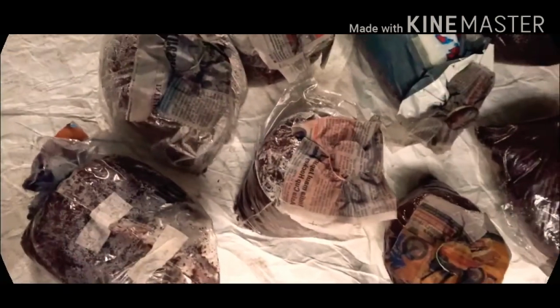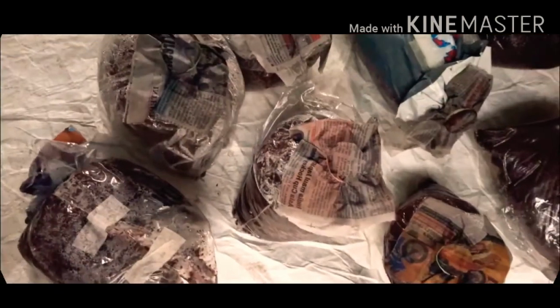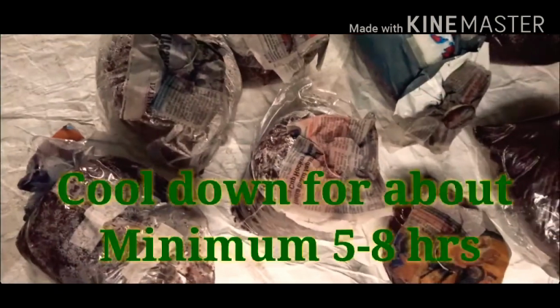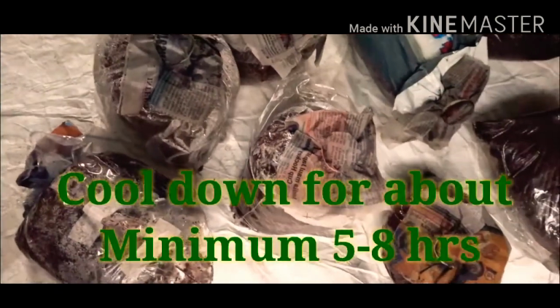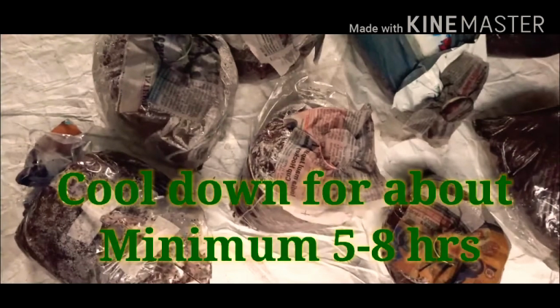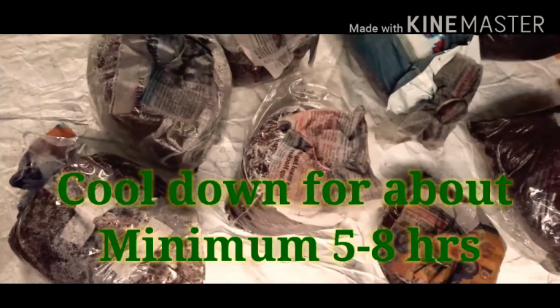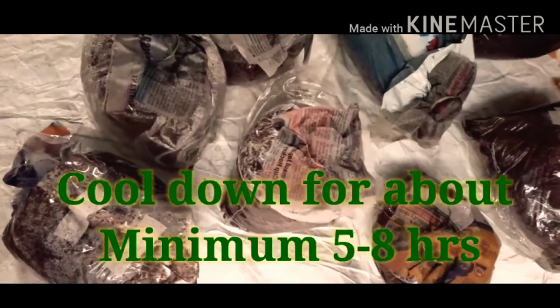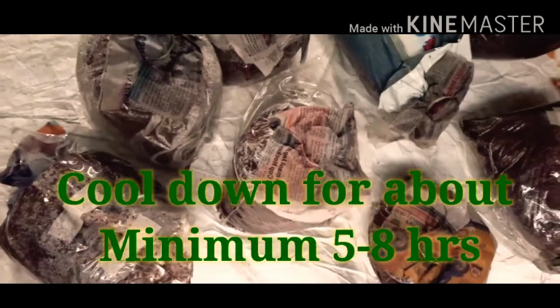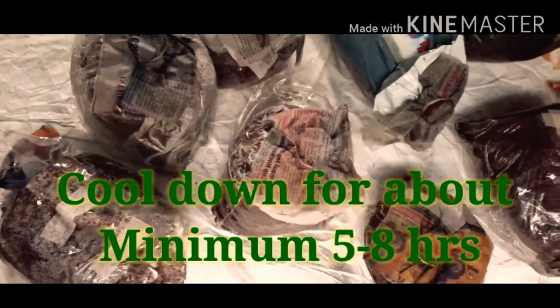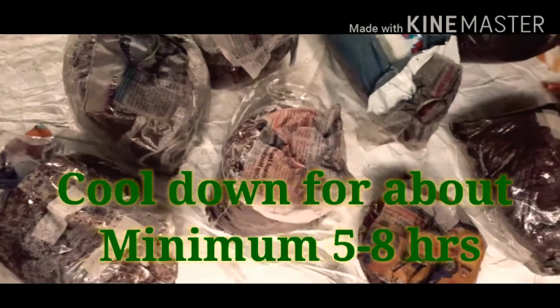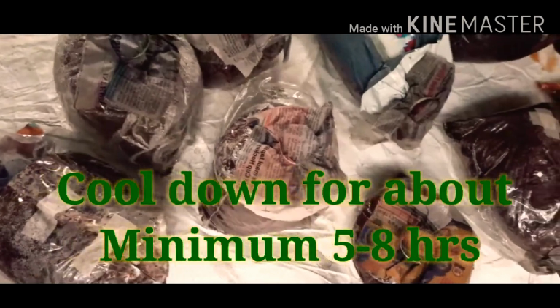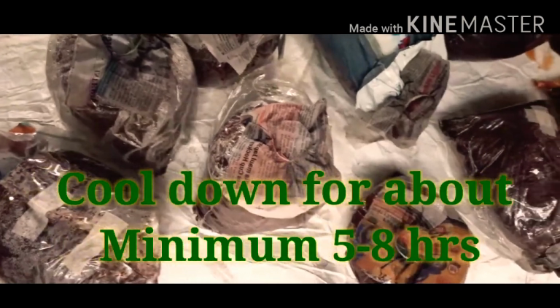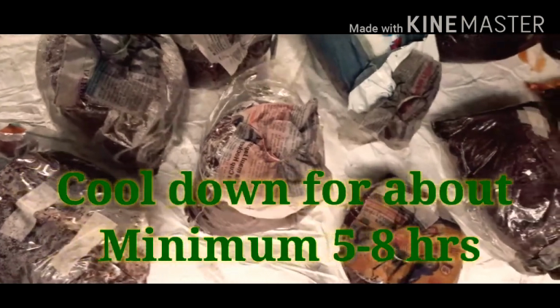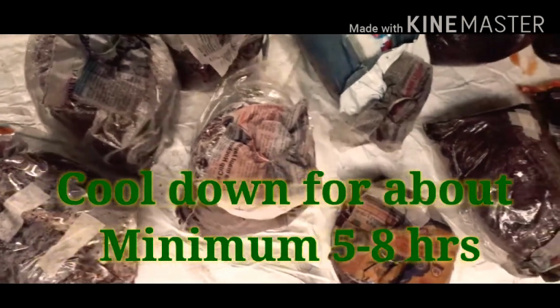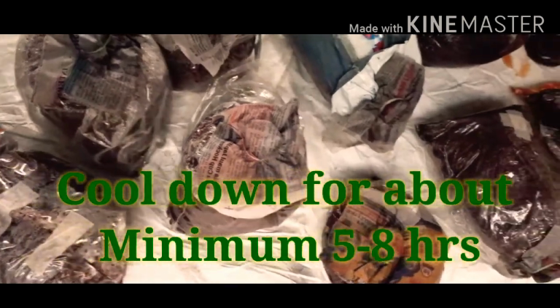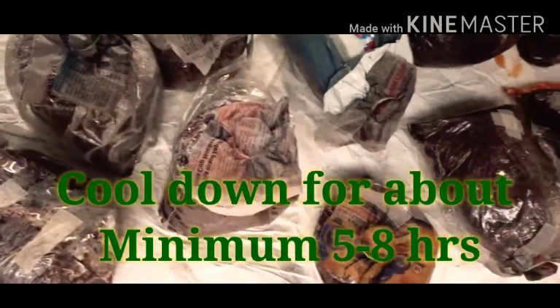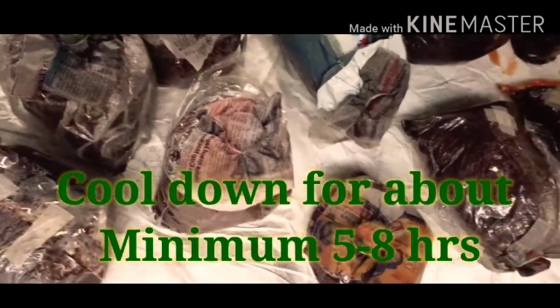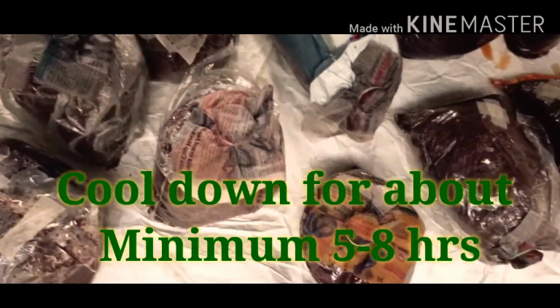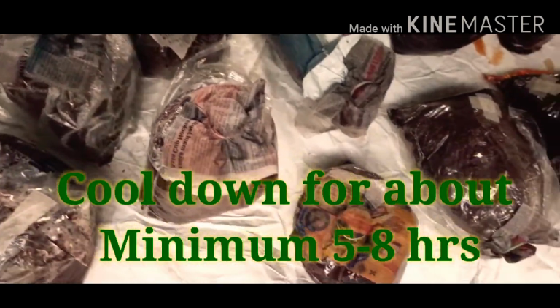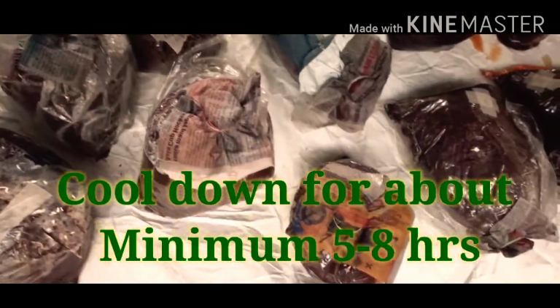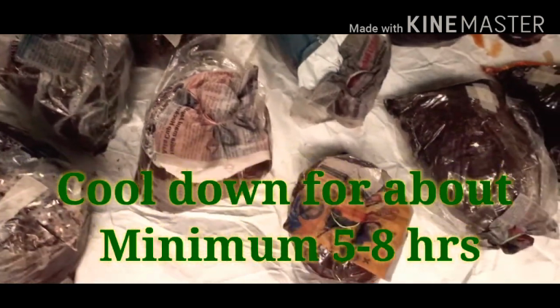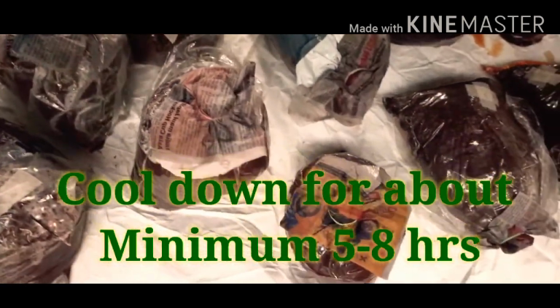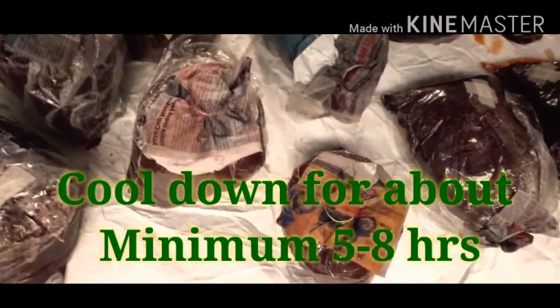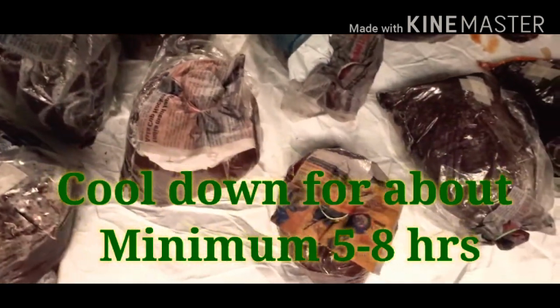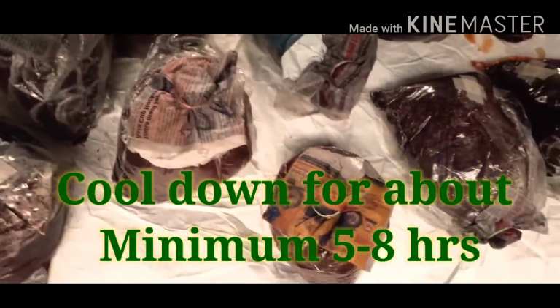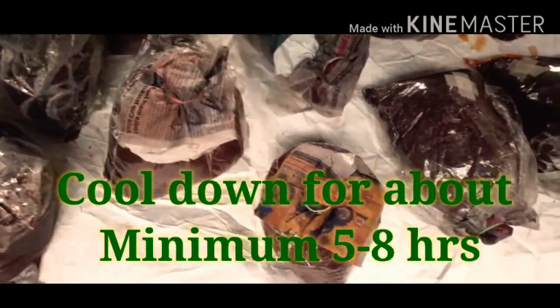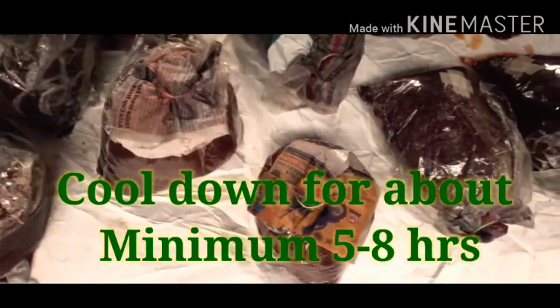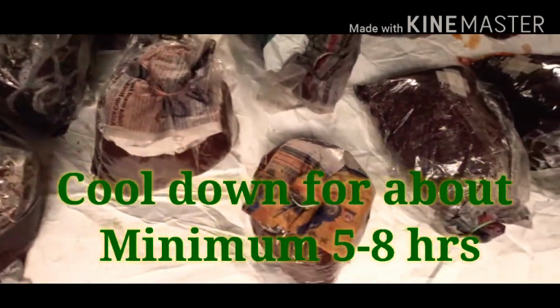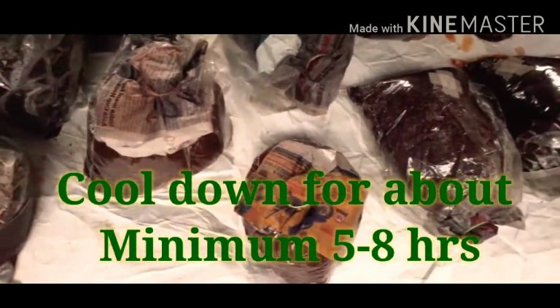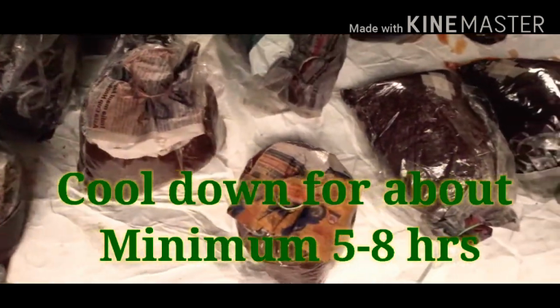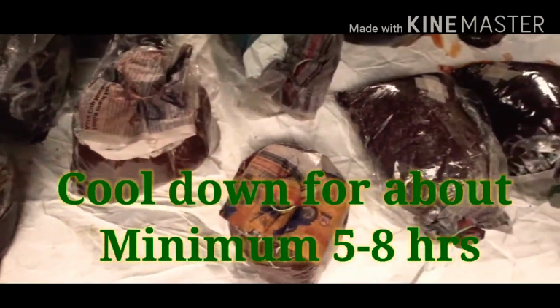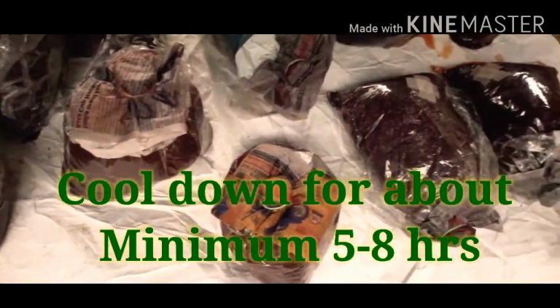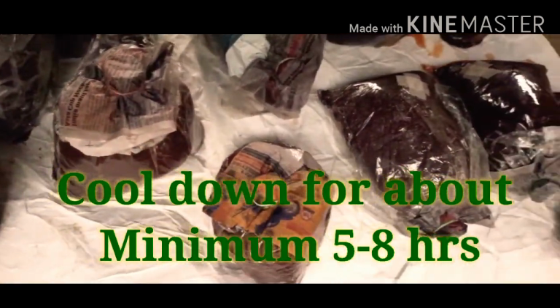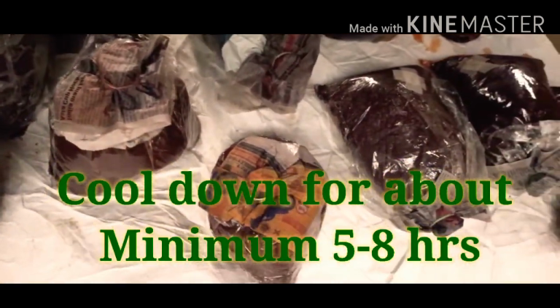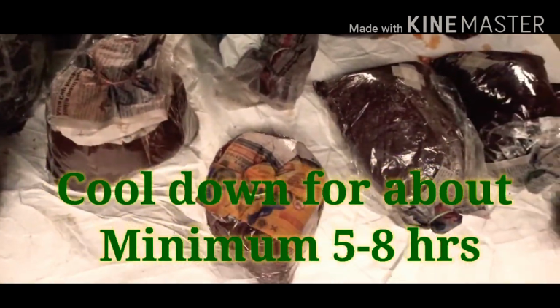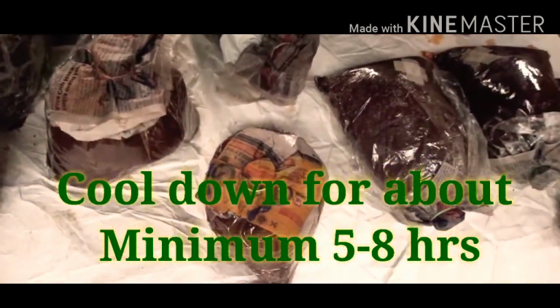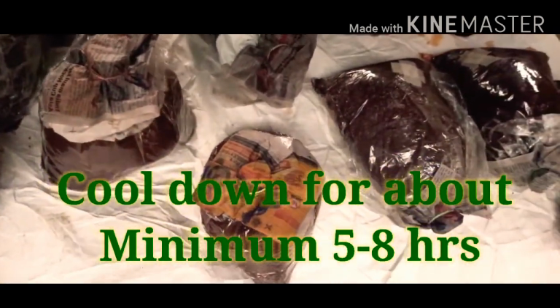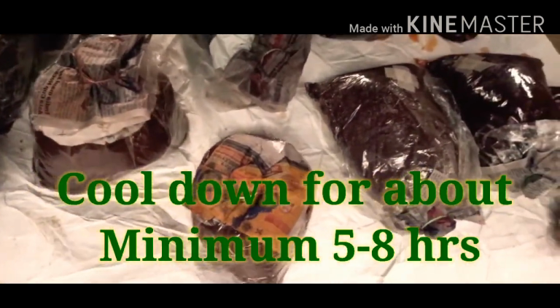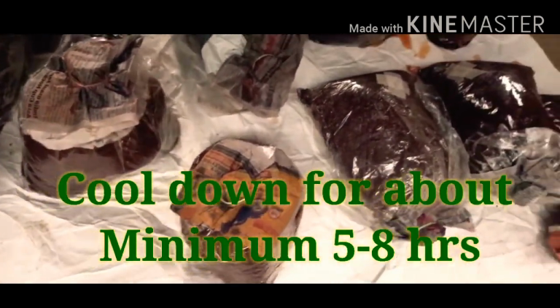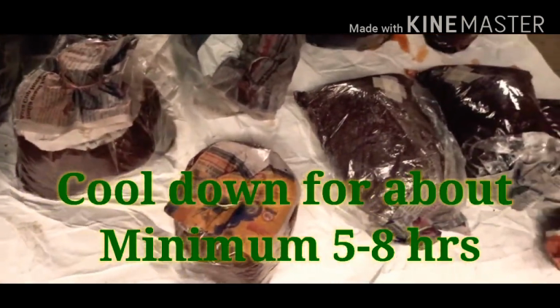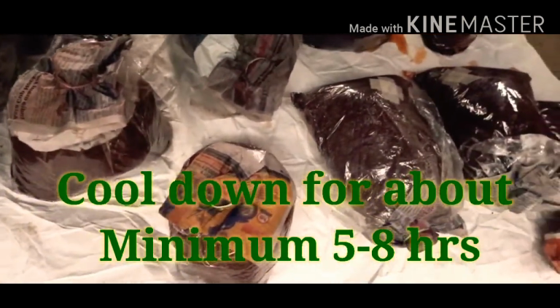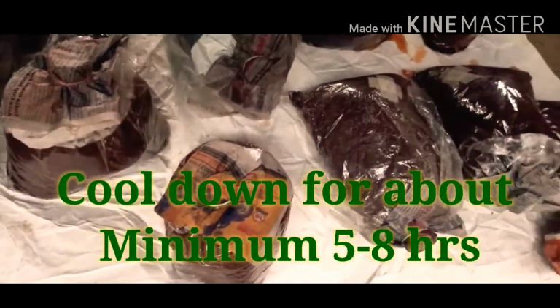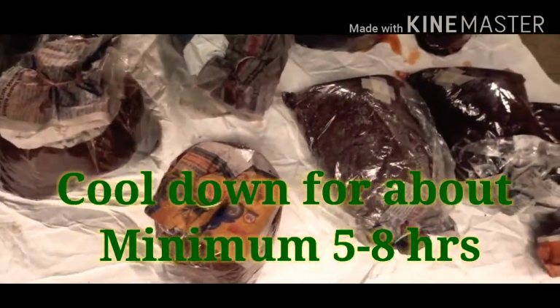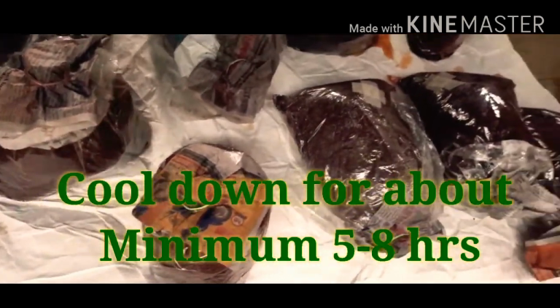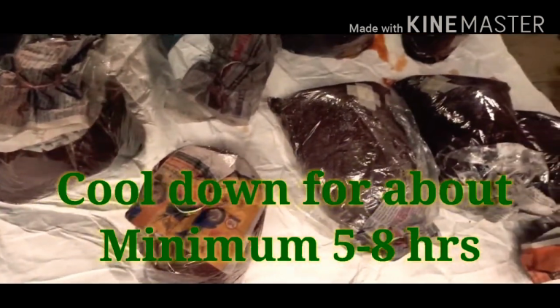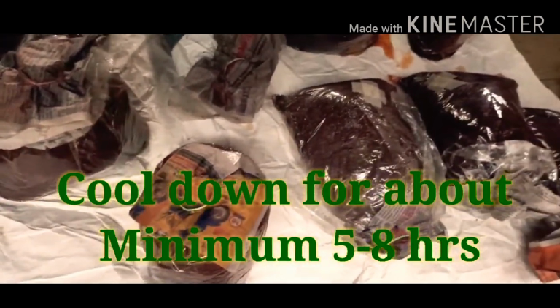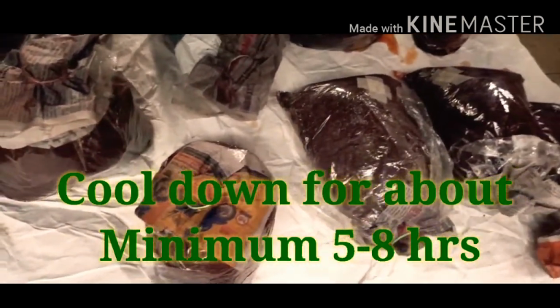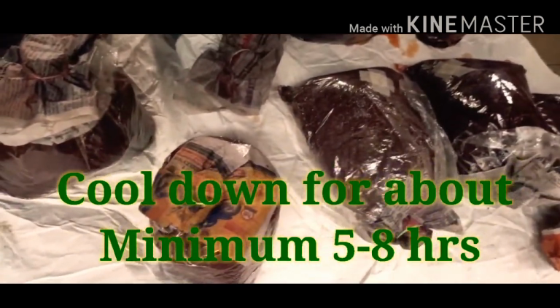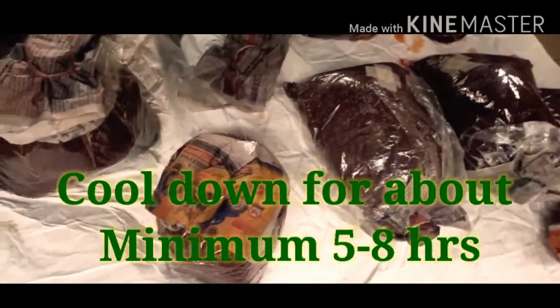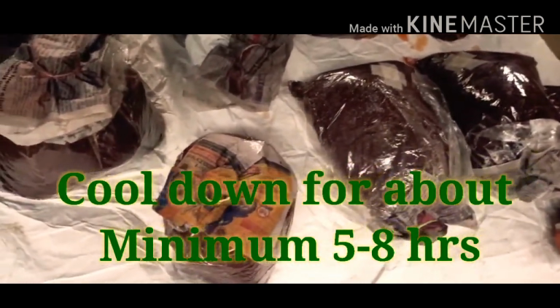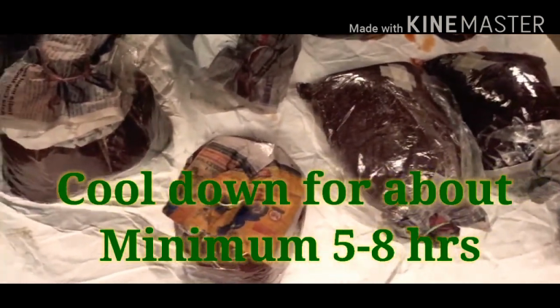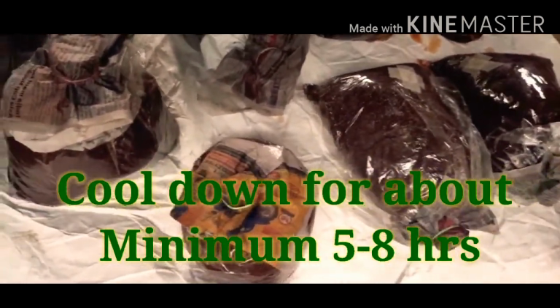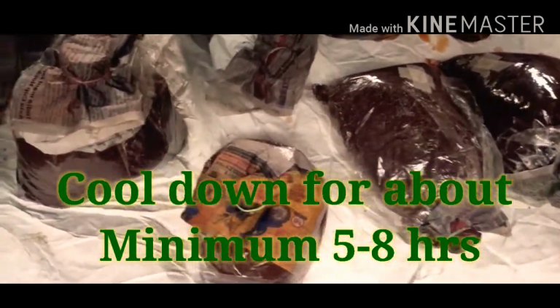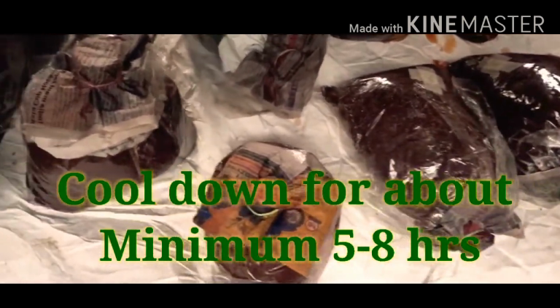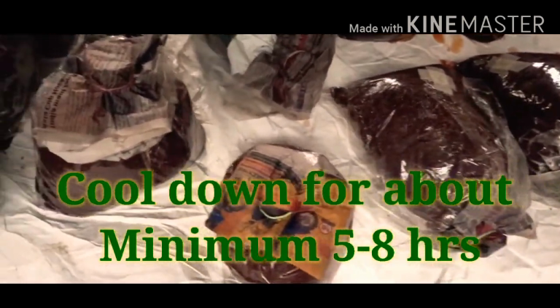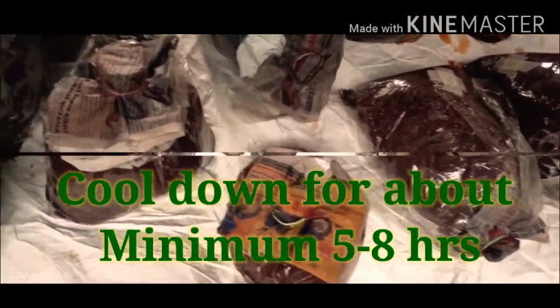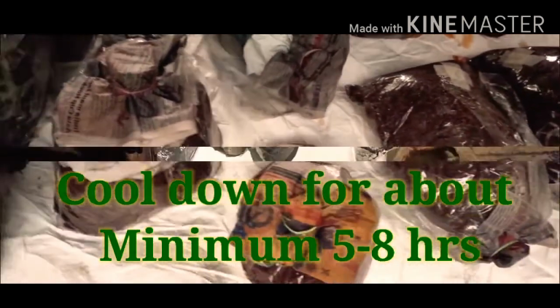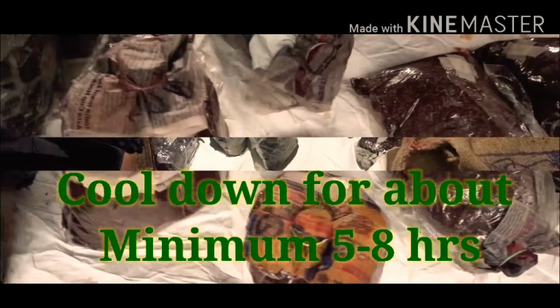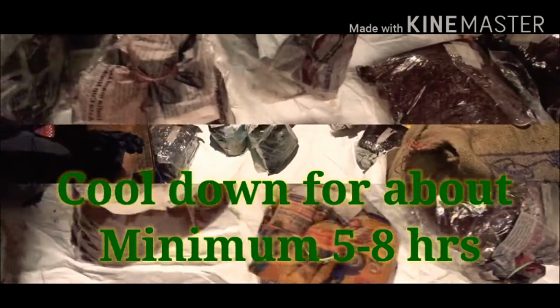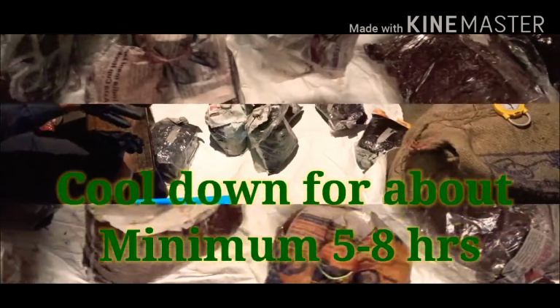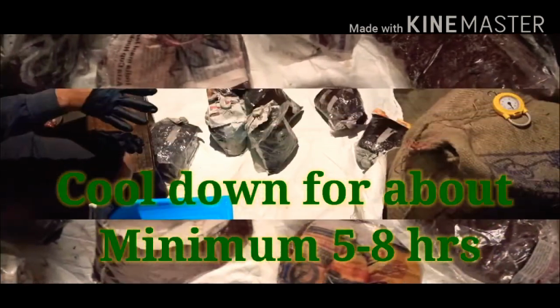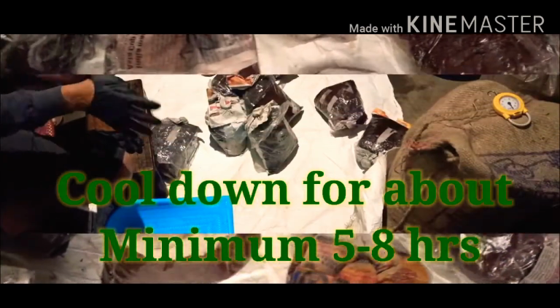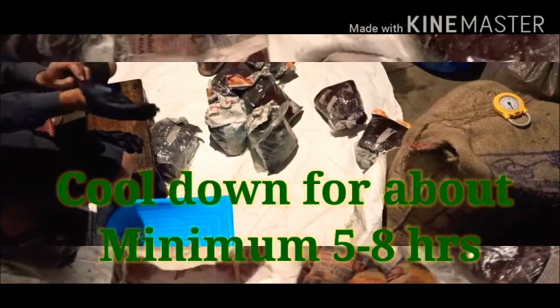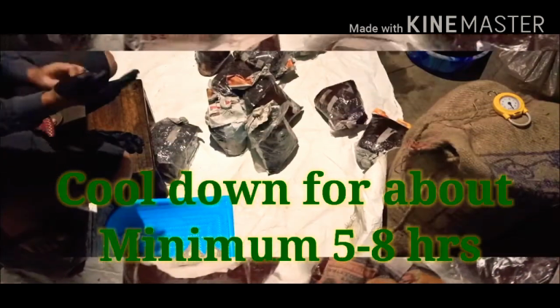After sterilizing for about 4 hours, allow the substrate to cool down completely.